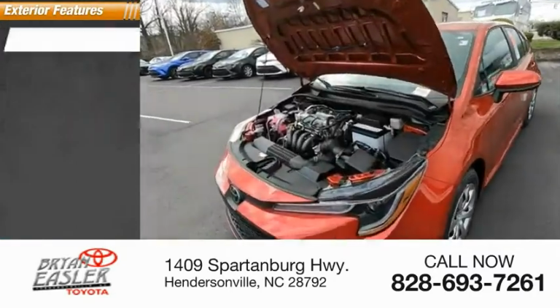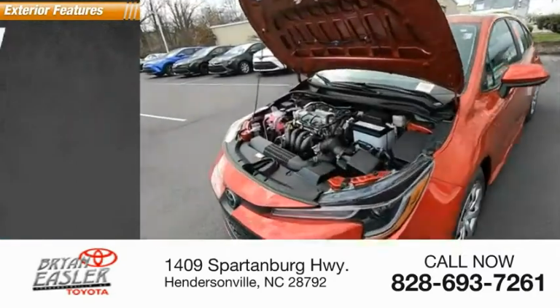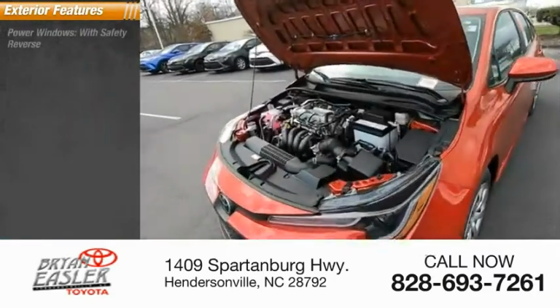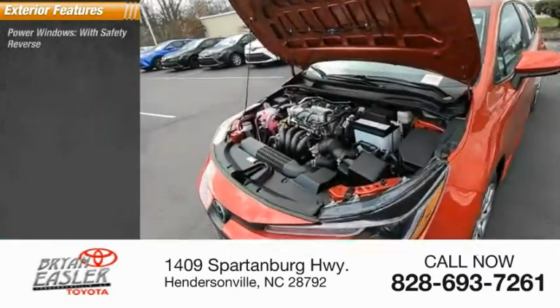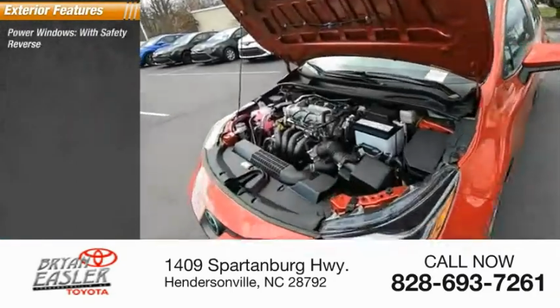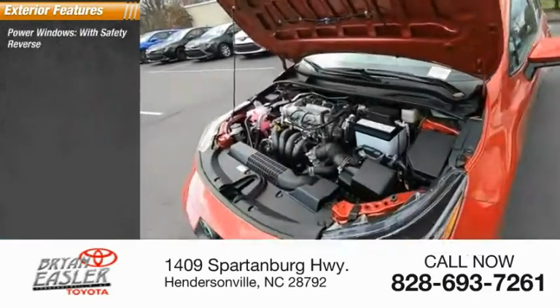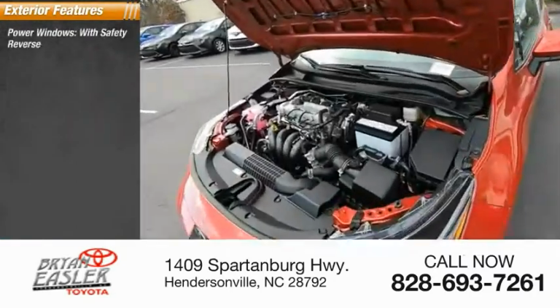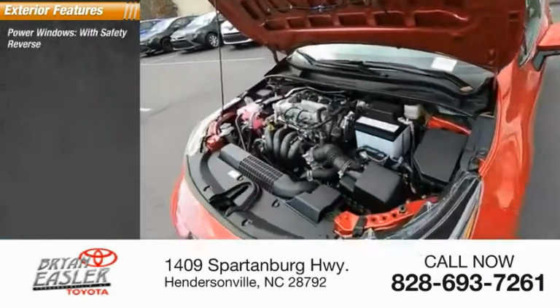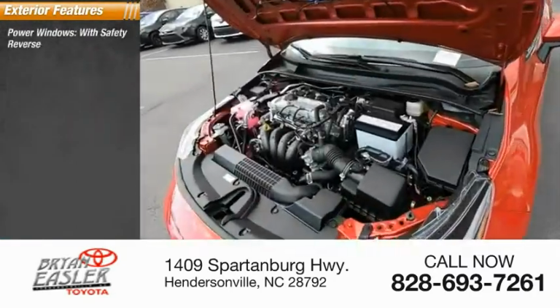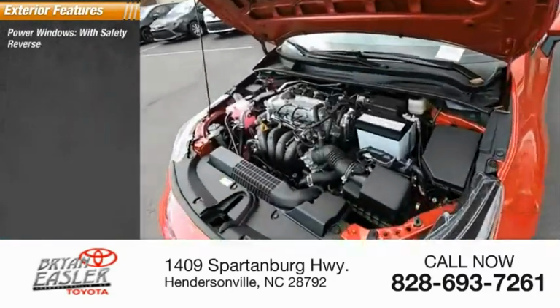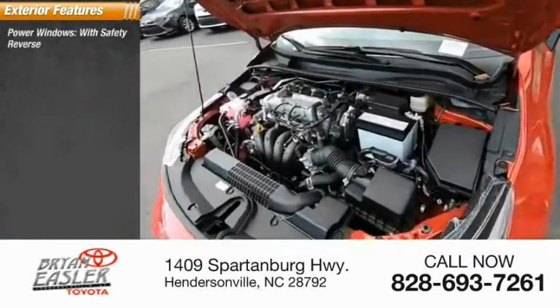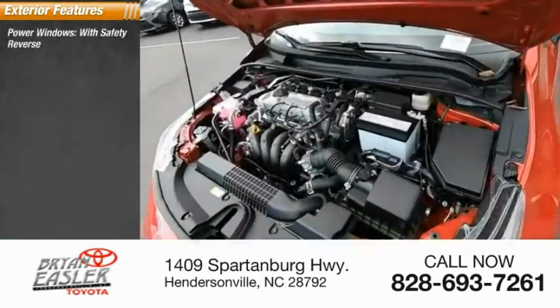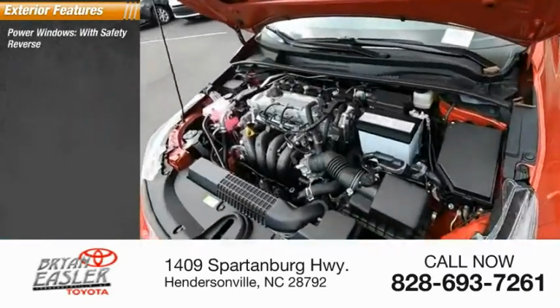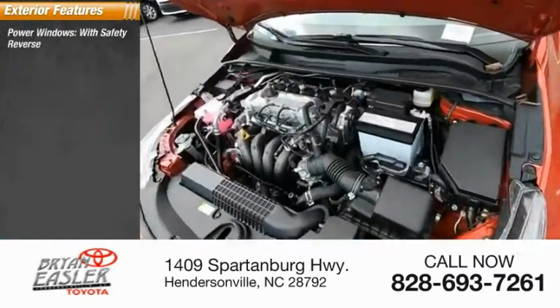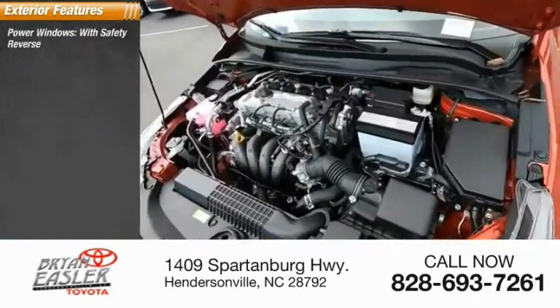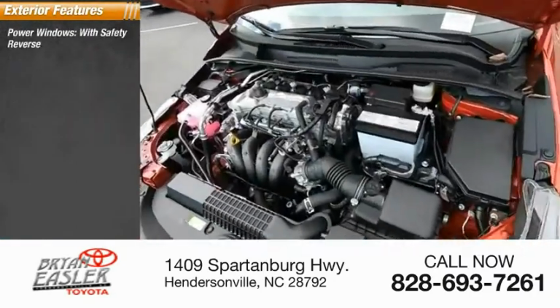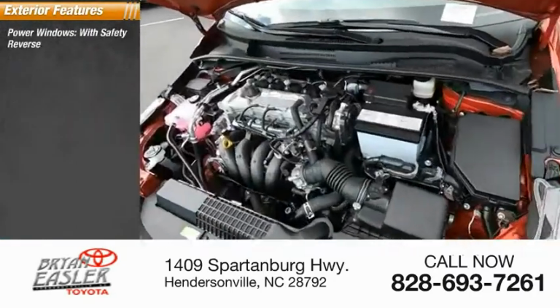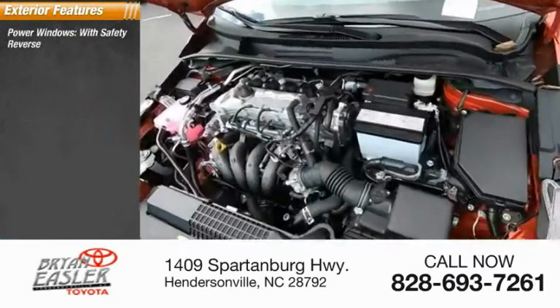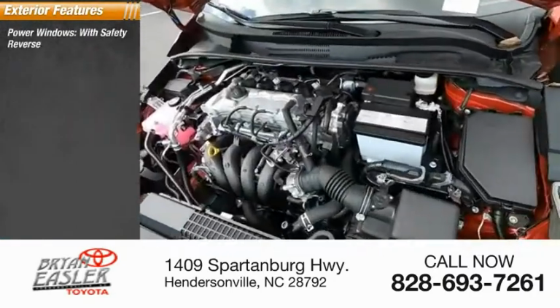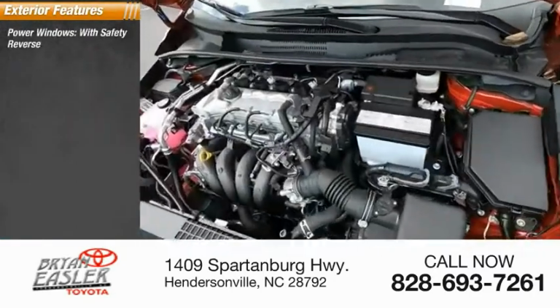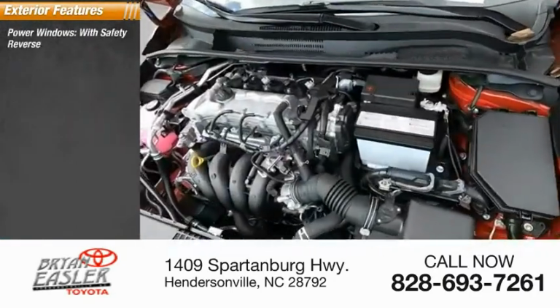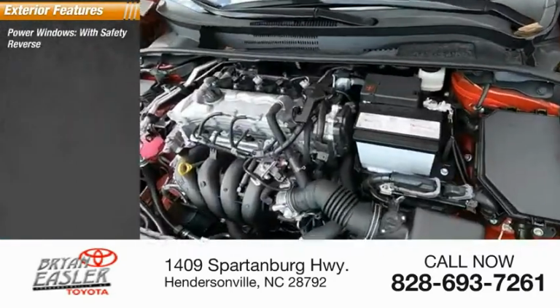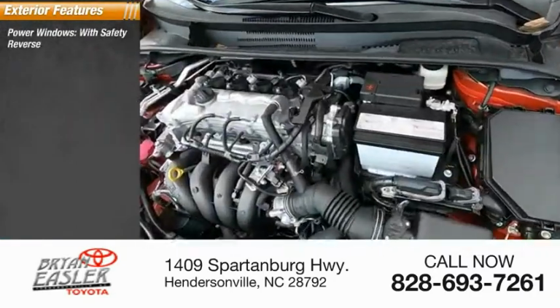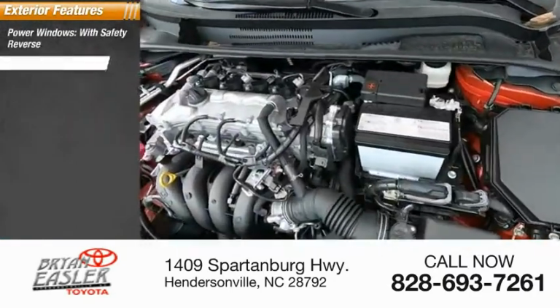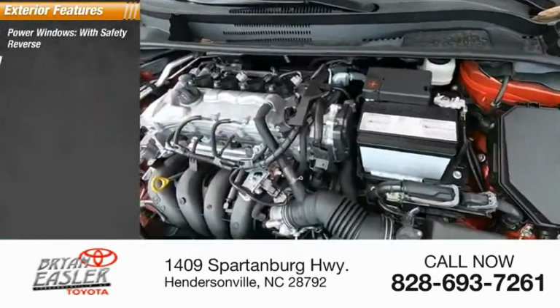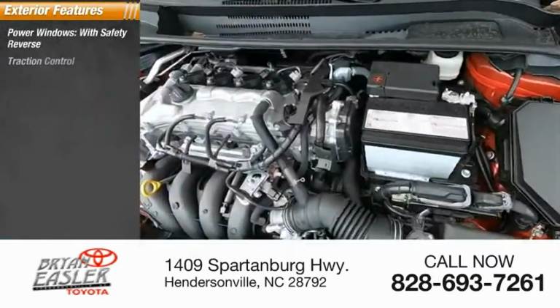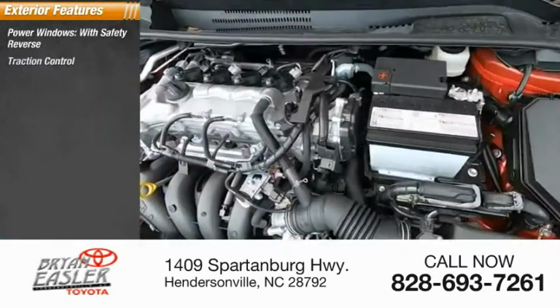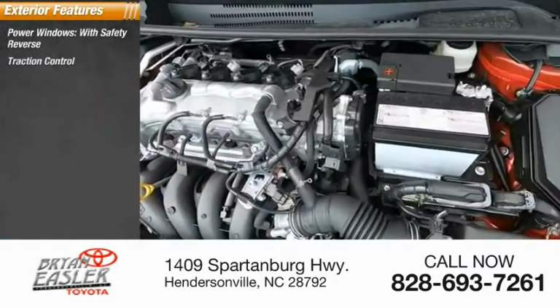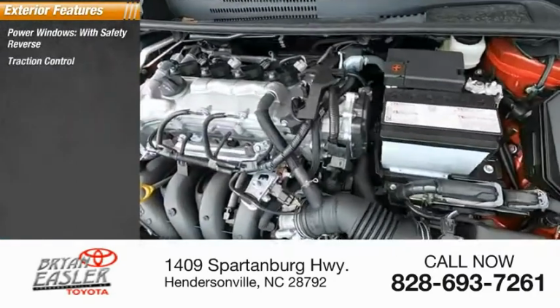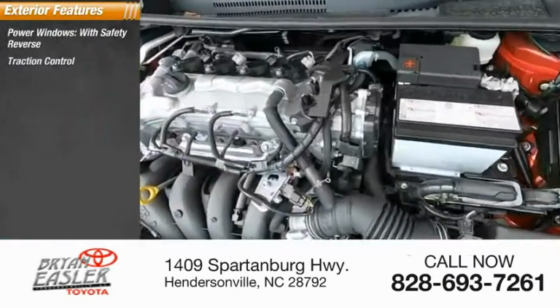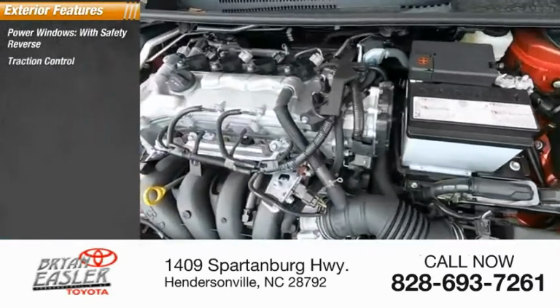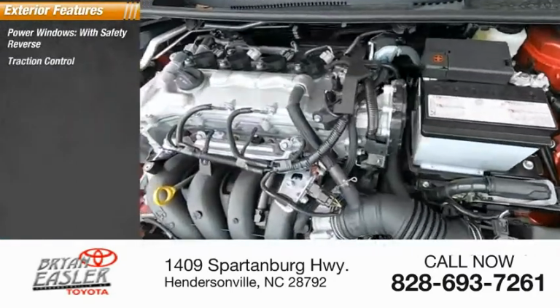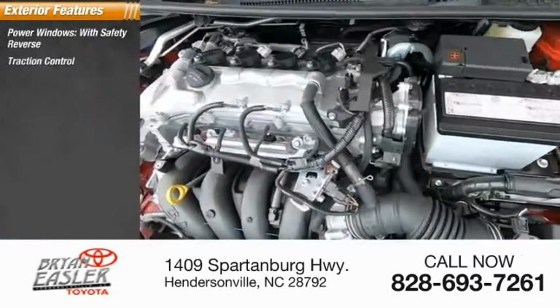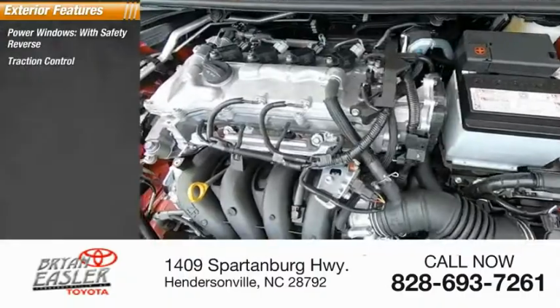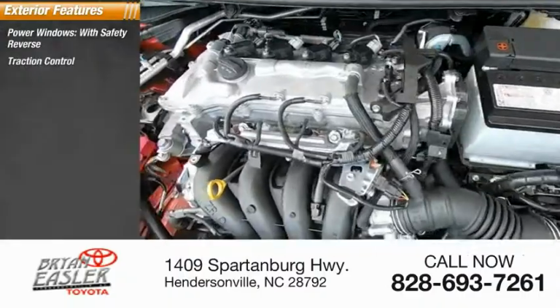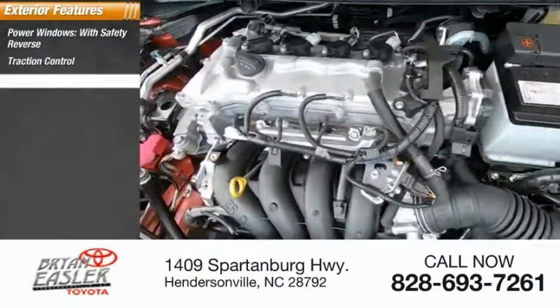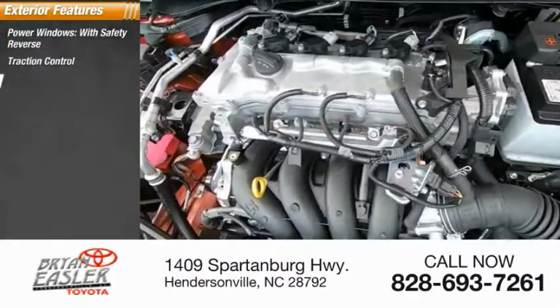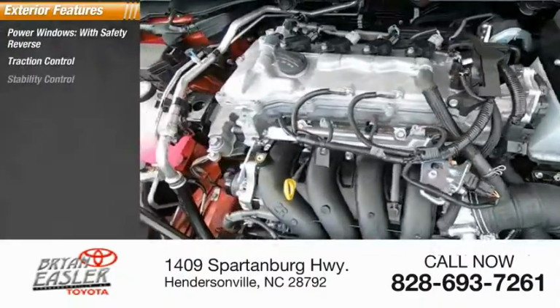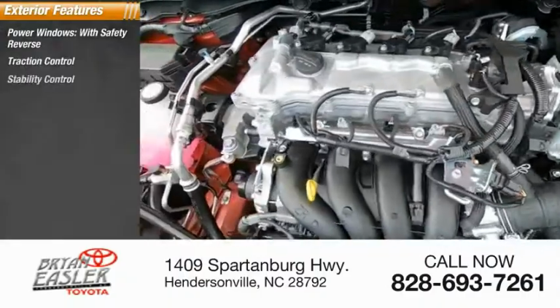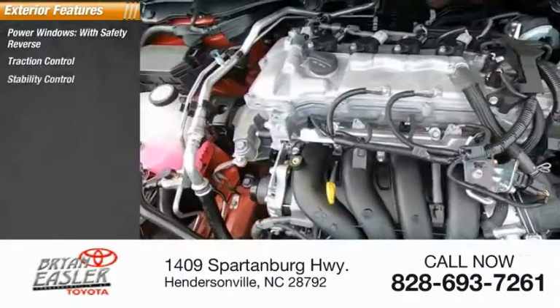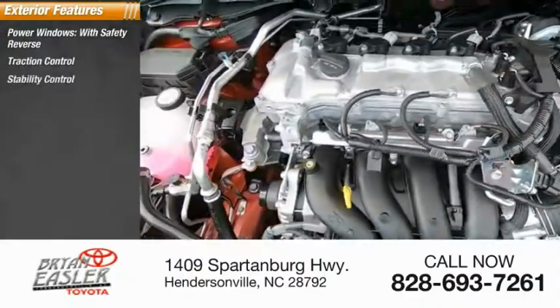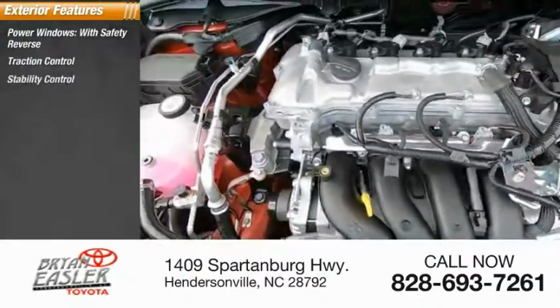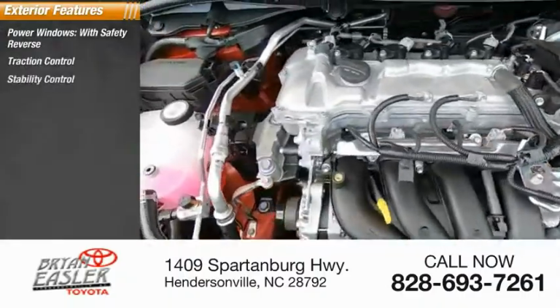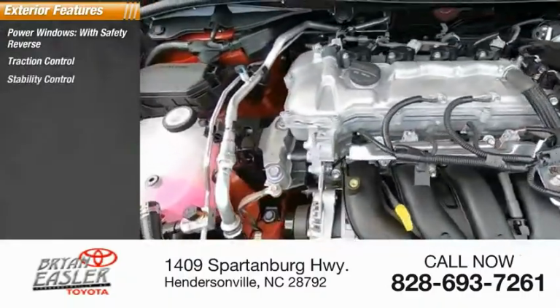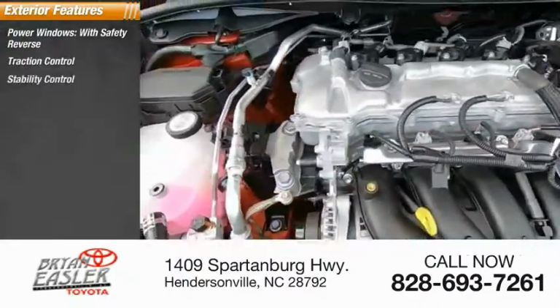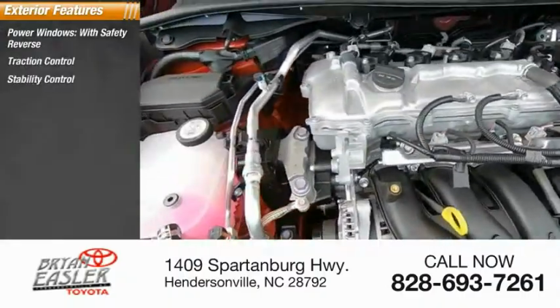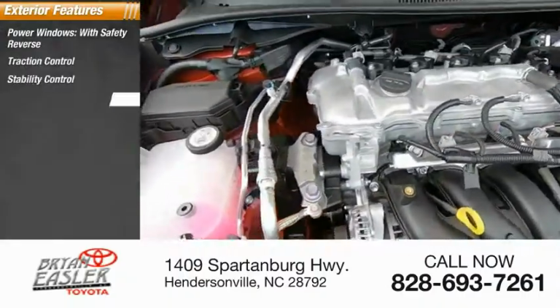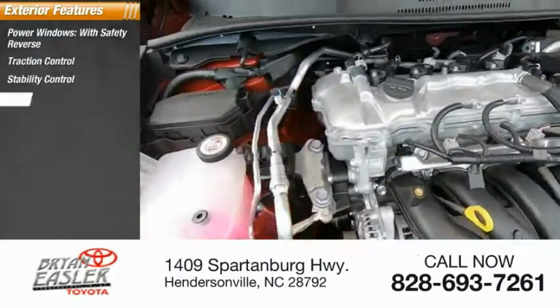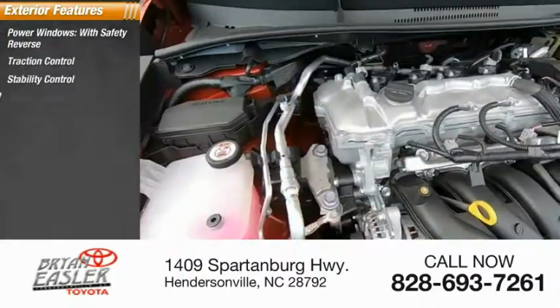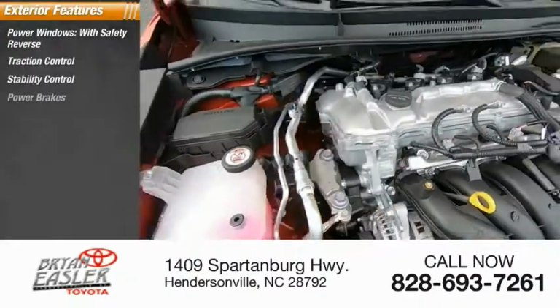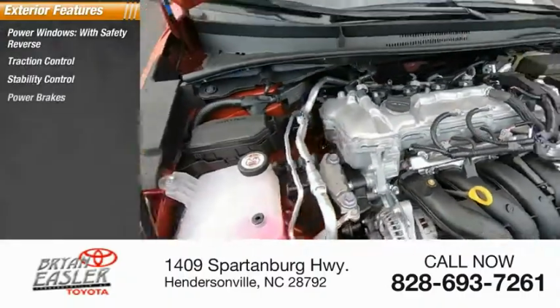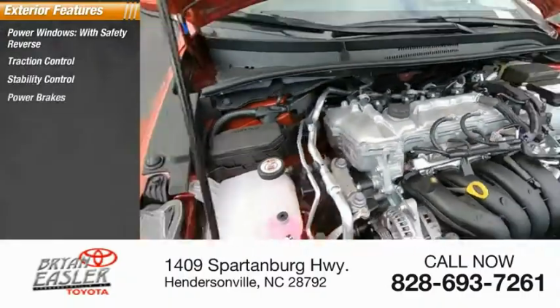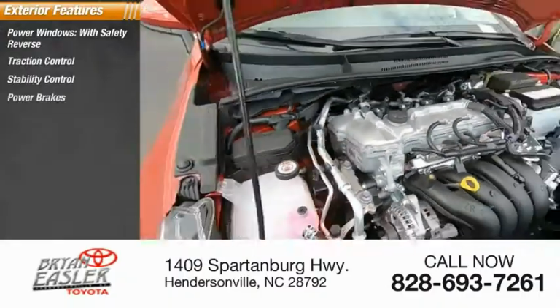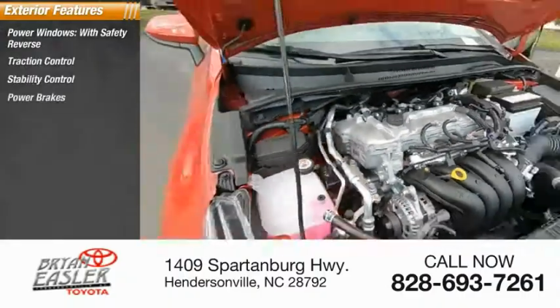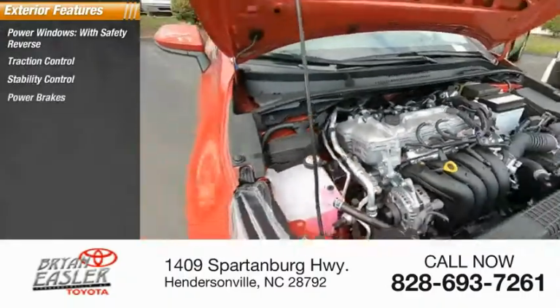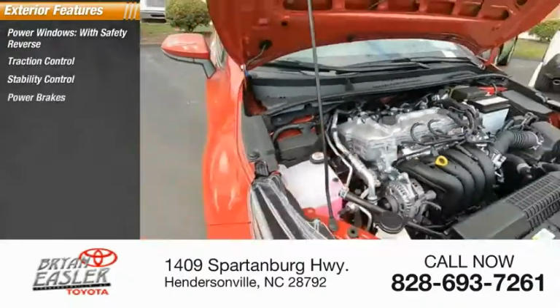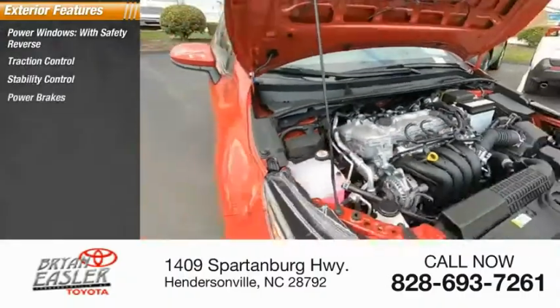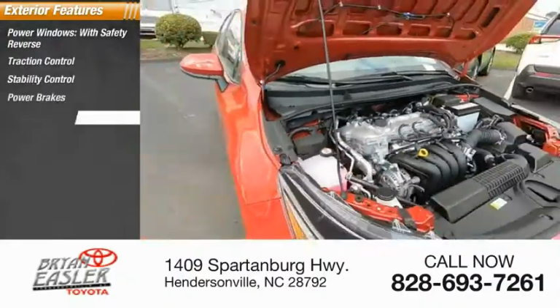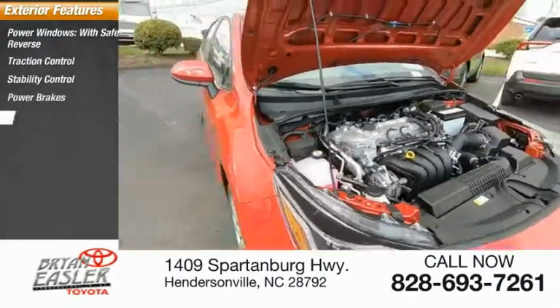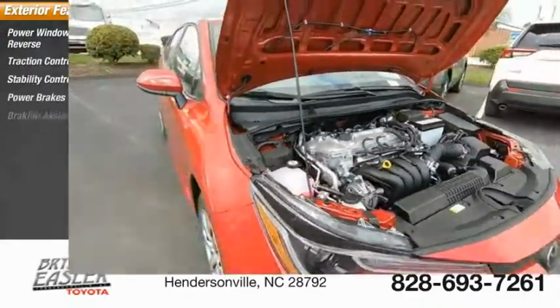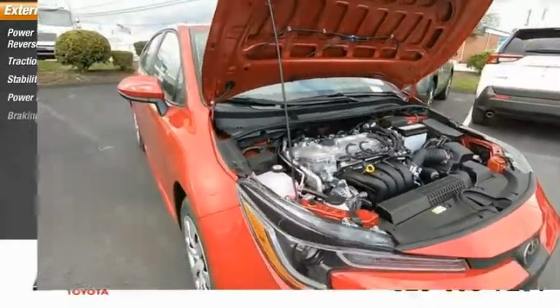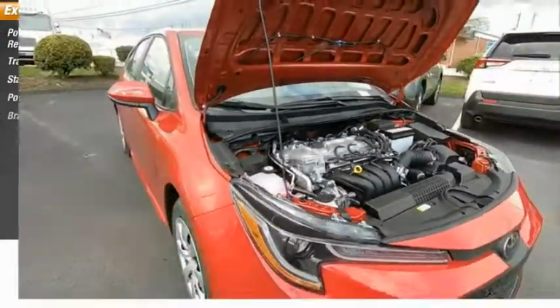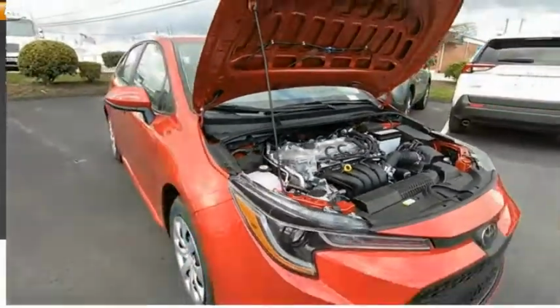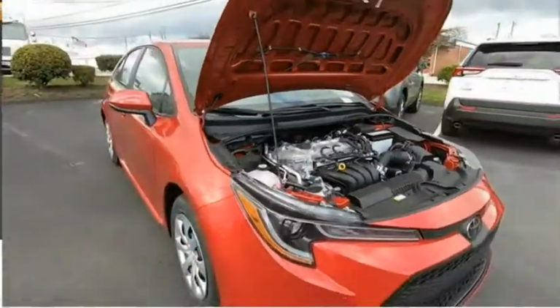Power windows with safety reverse, traction control, stability control, power brakes, and braking assist.